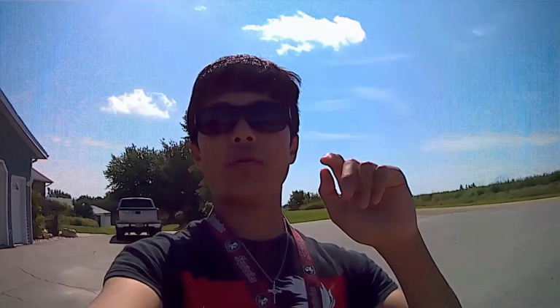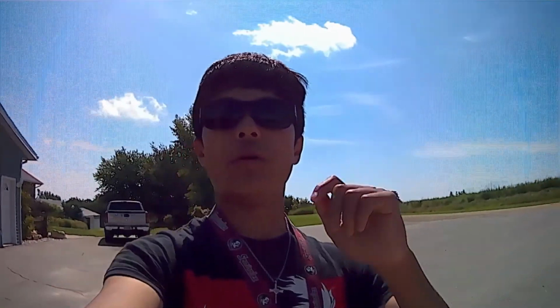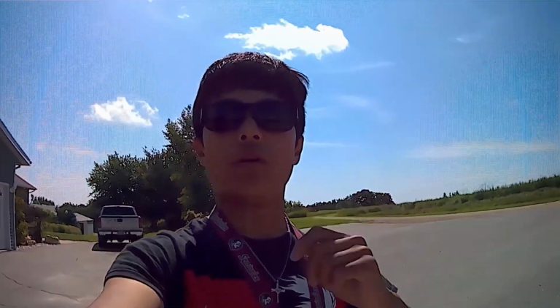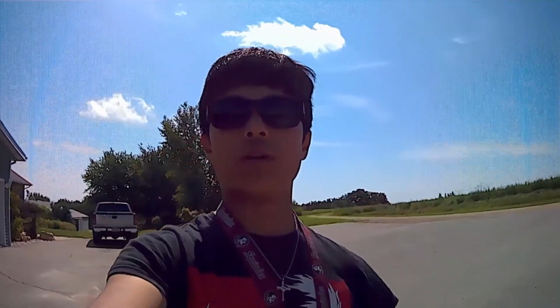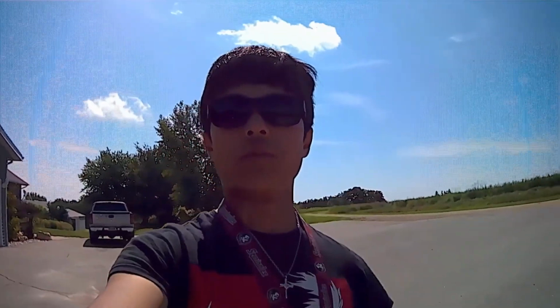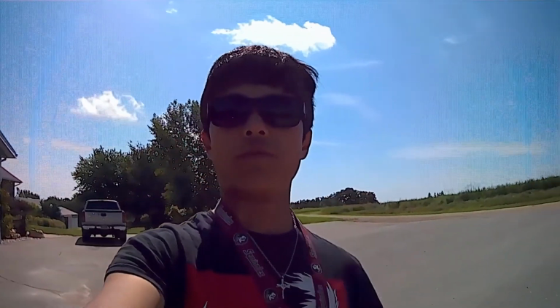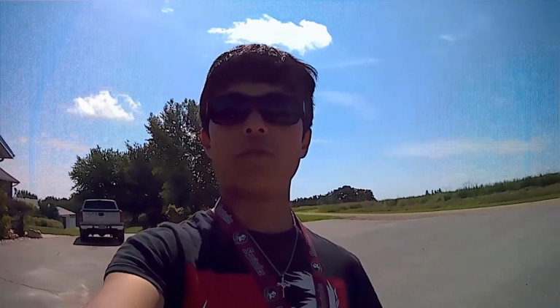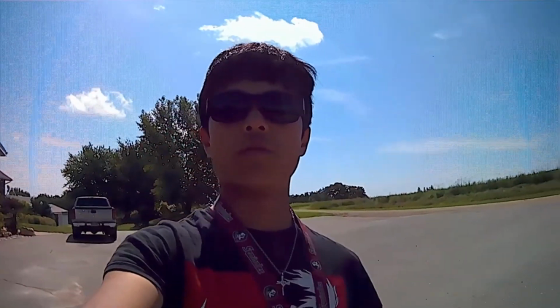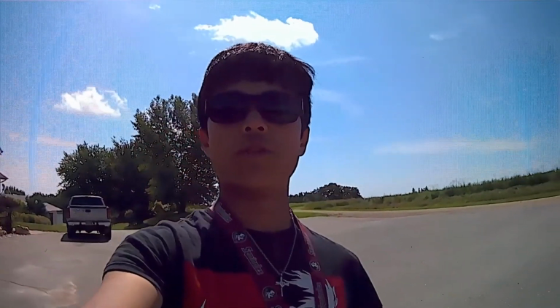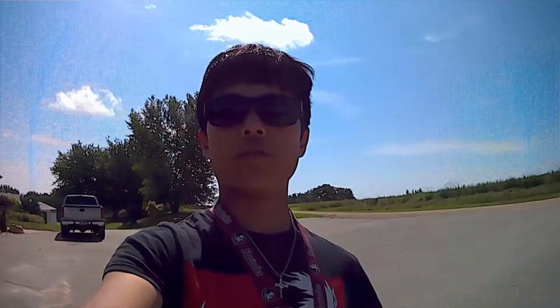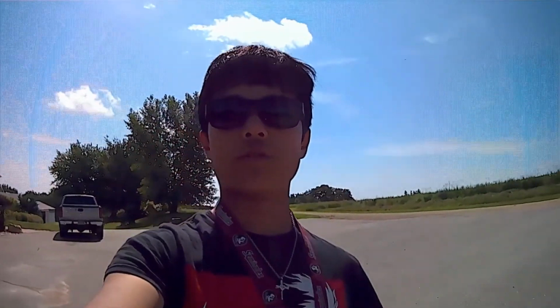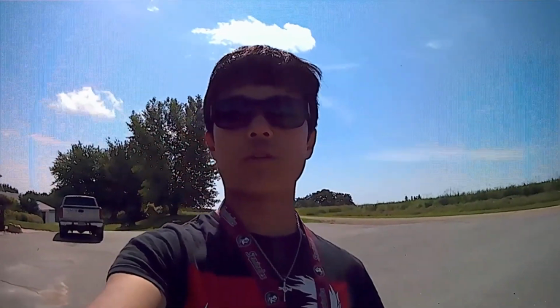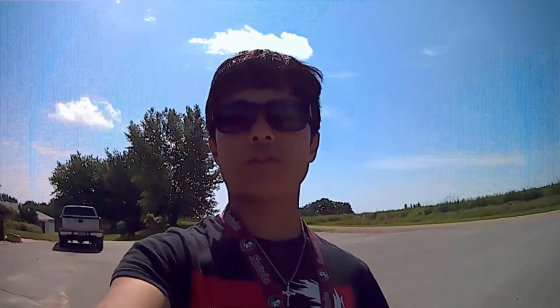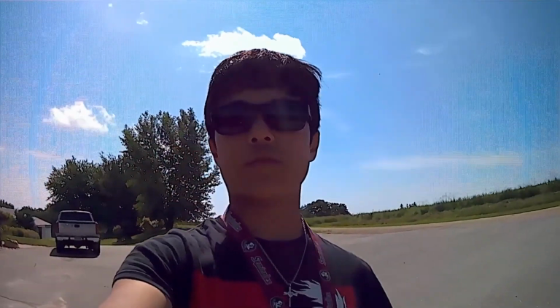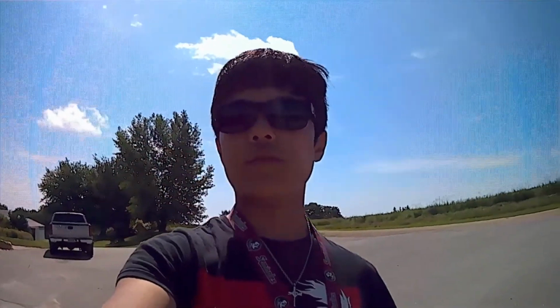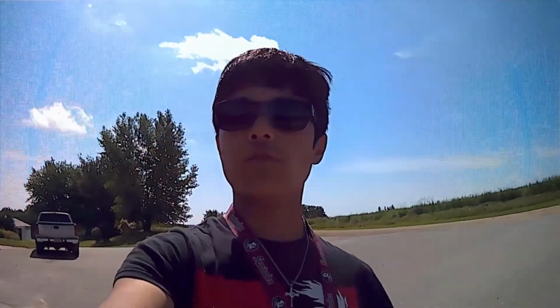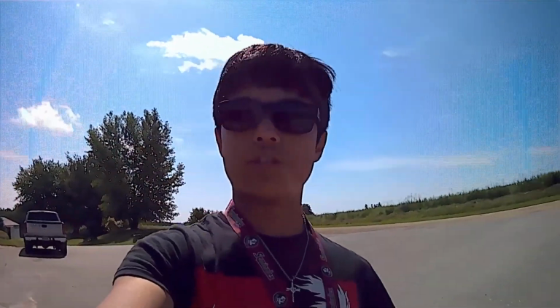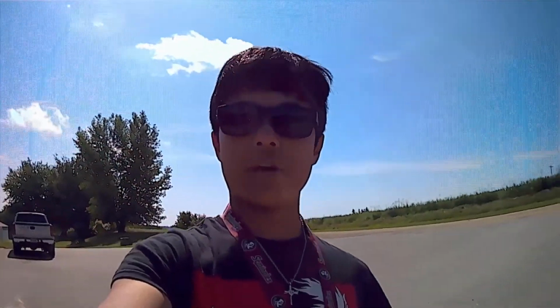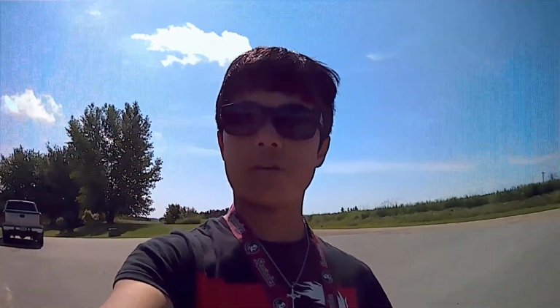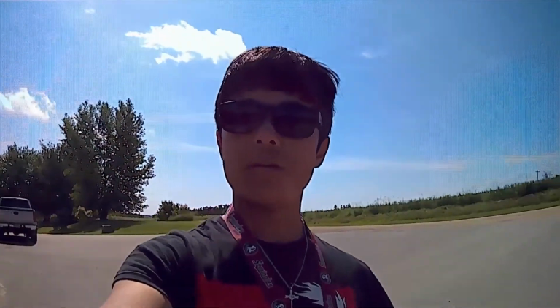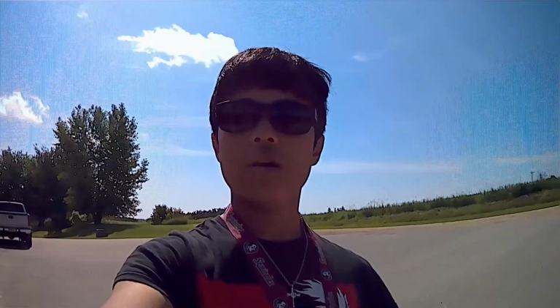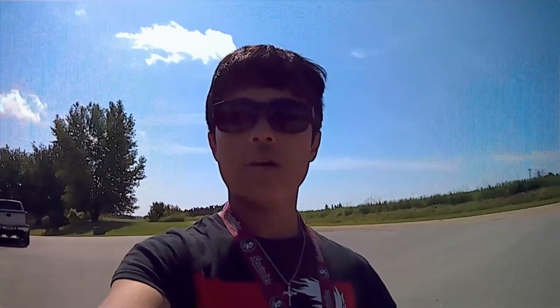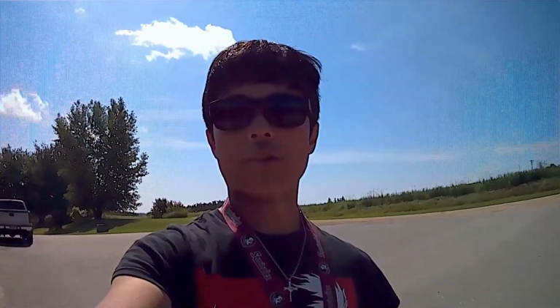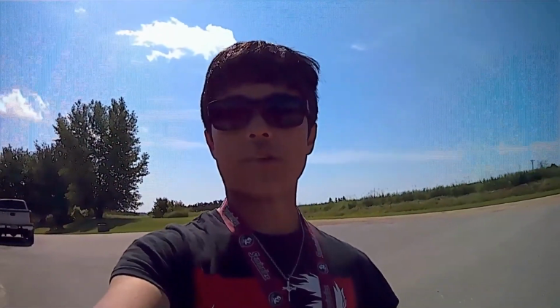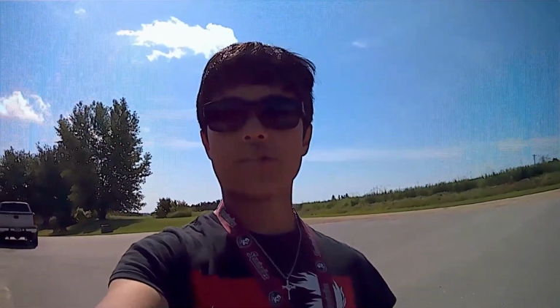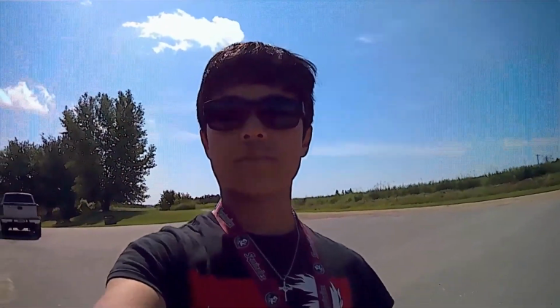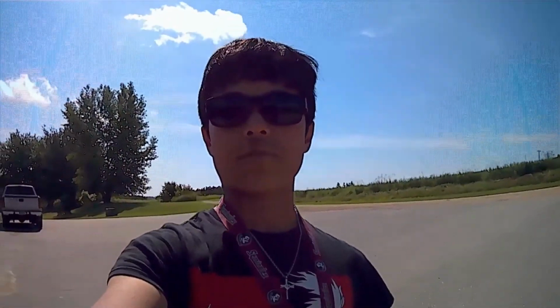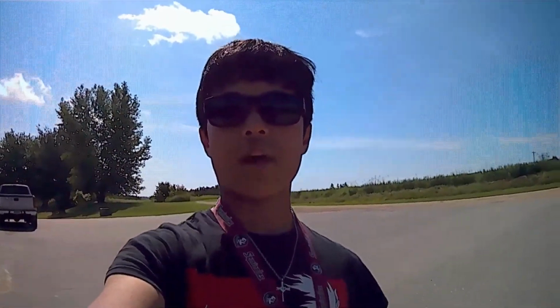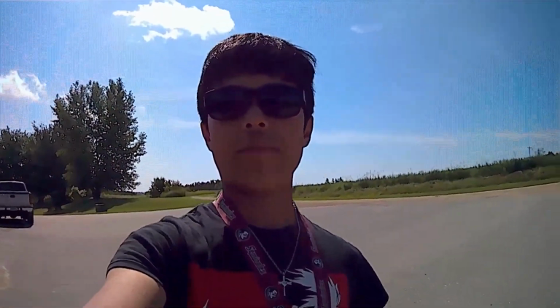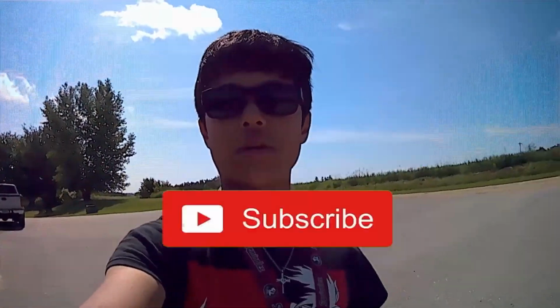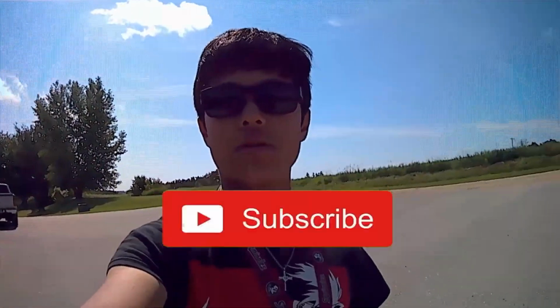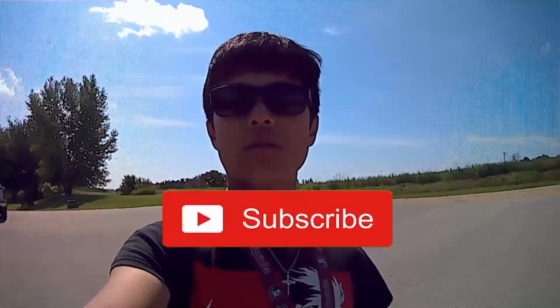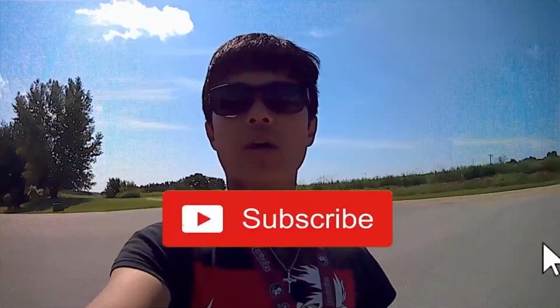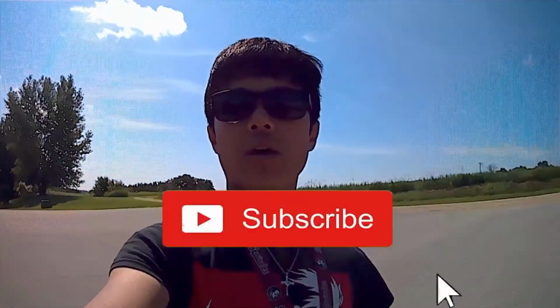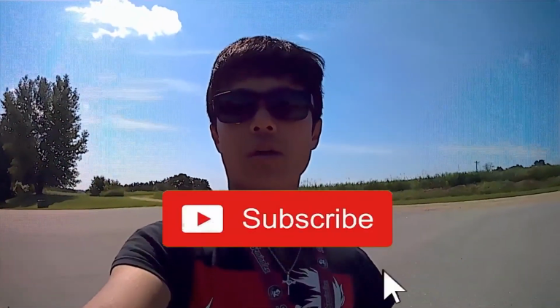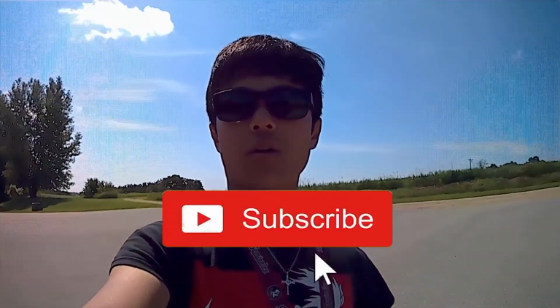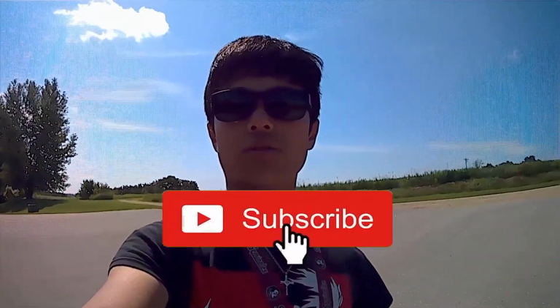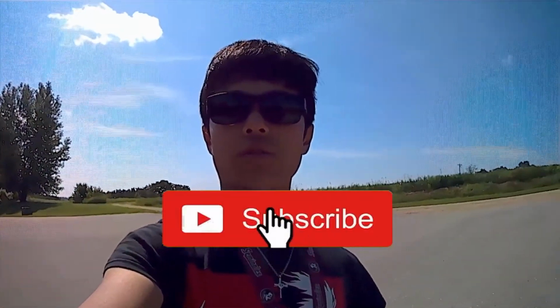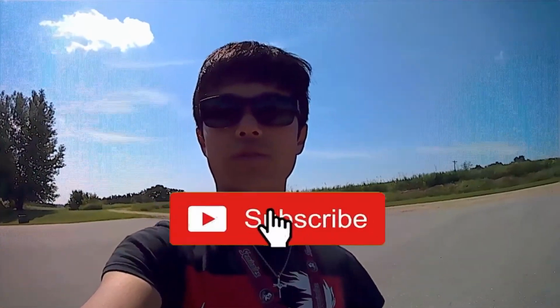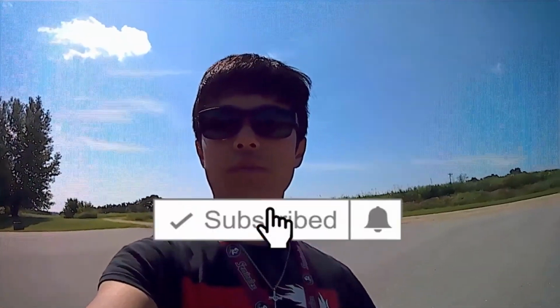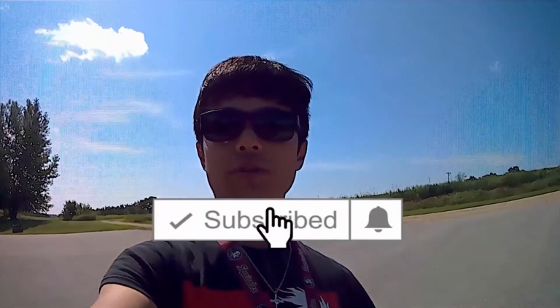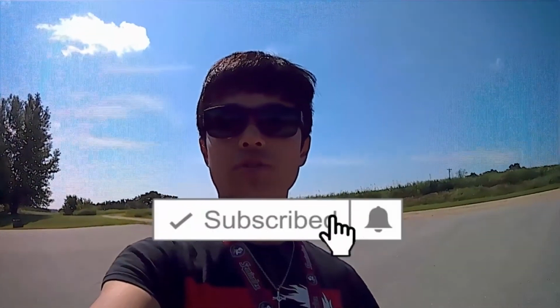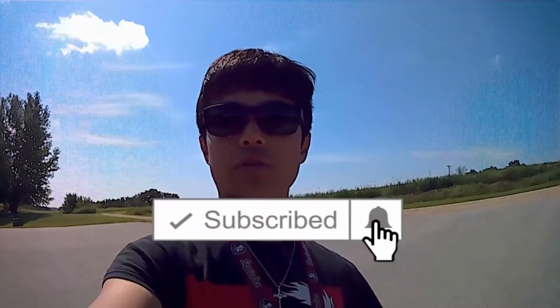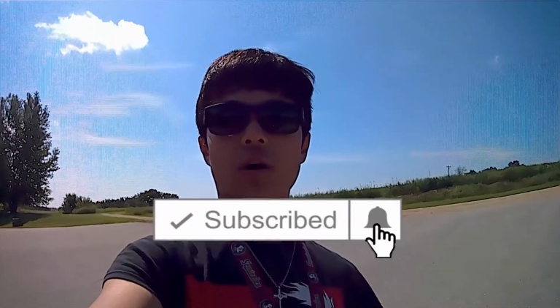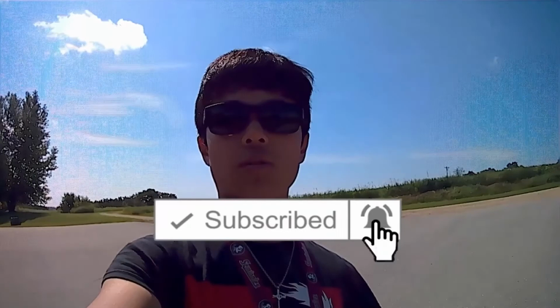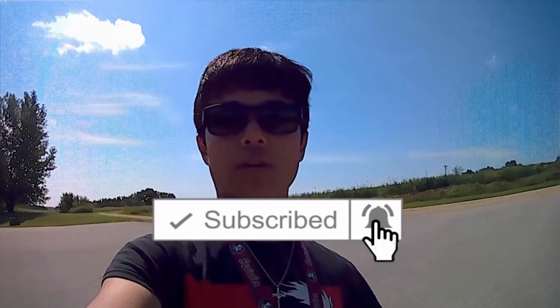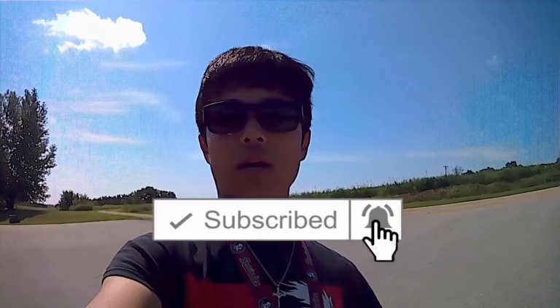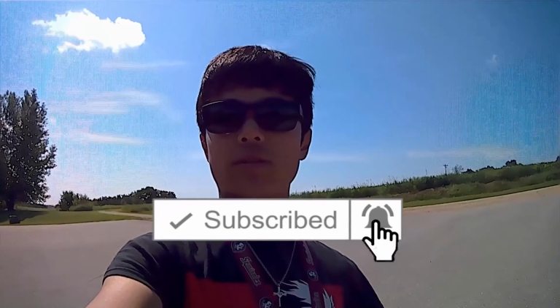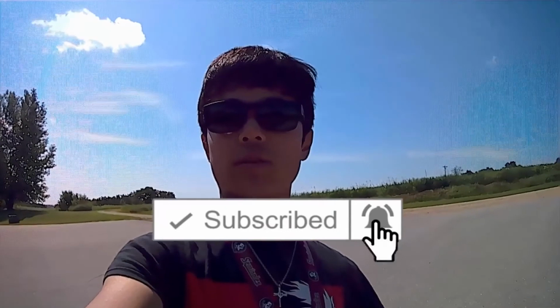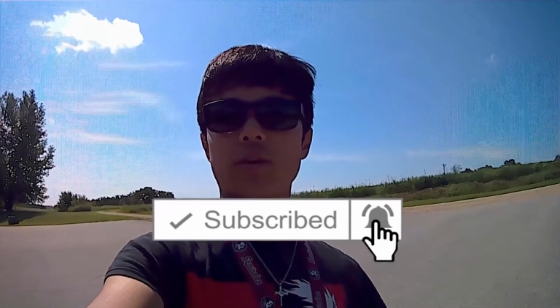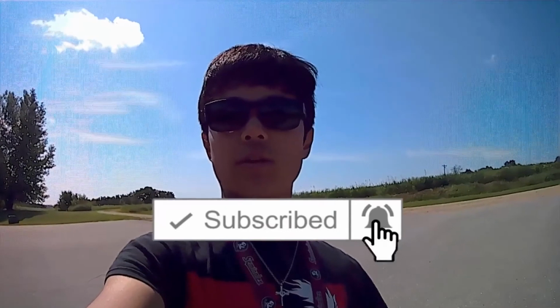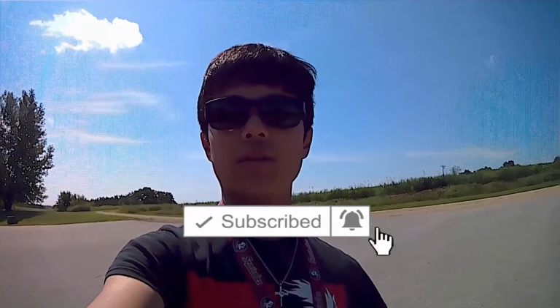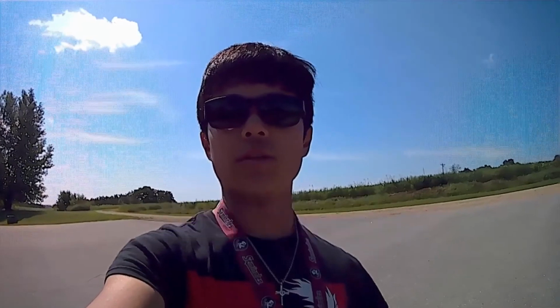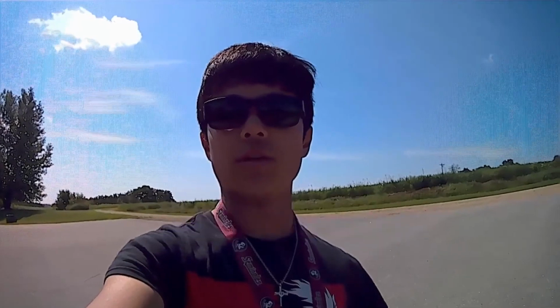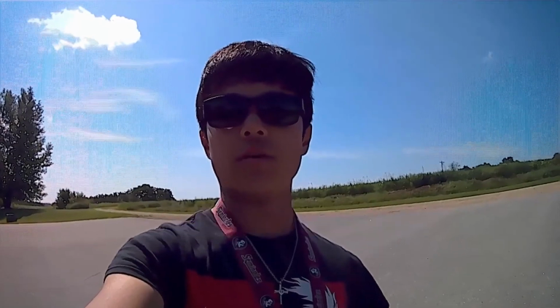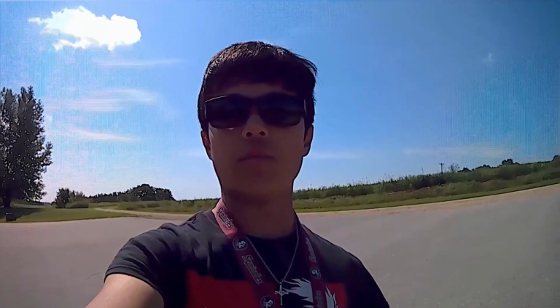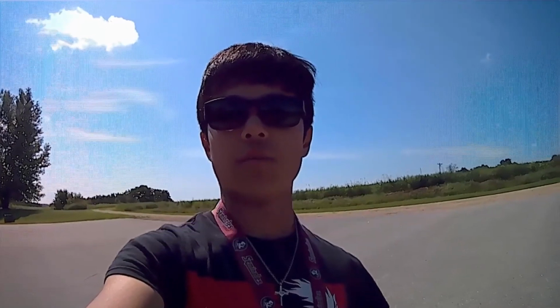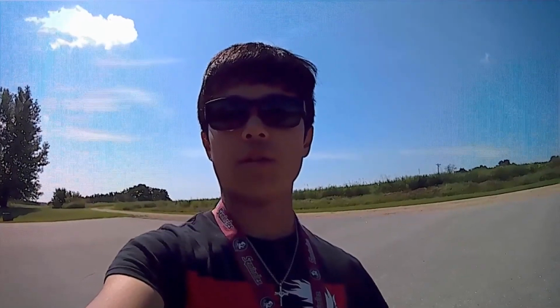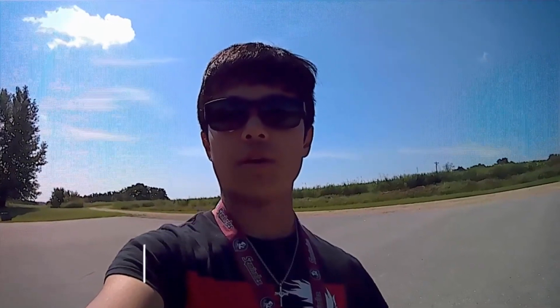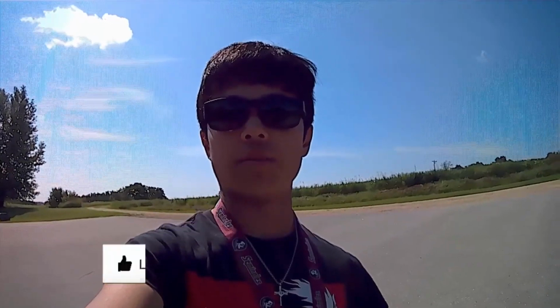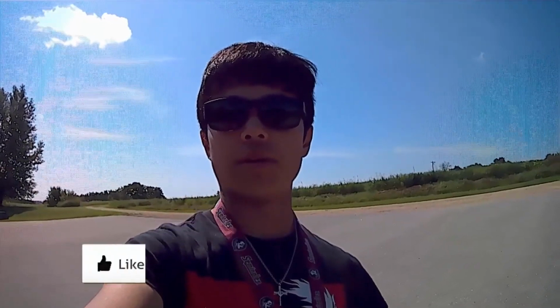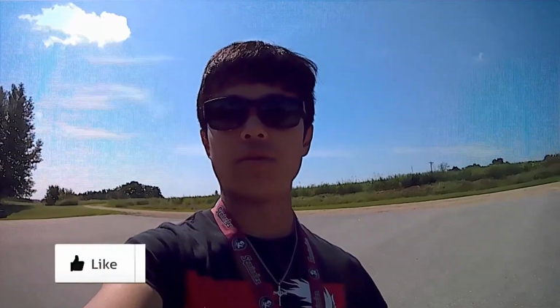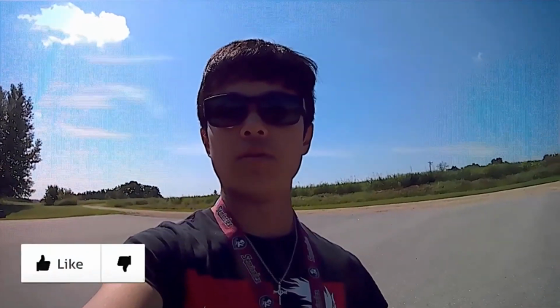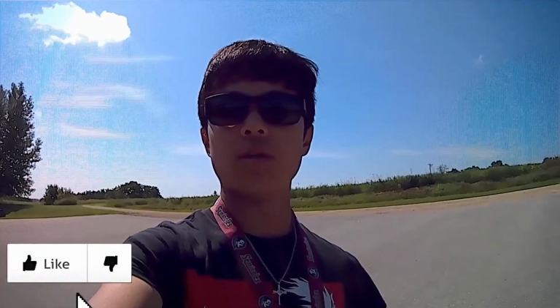Okay, before the video starts, do the channel a favor and hit that subscribe button. And also, if you've been enjoying all the content lately, hit up that like button.